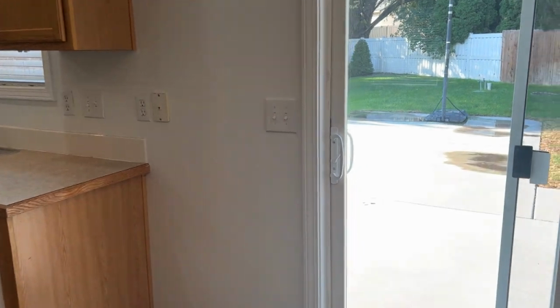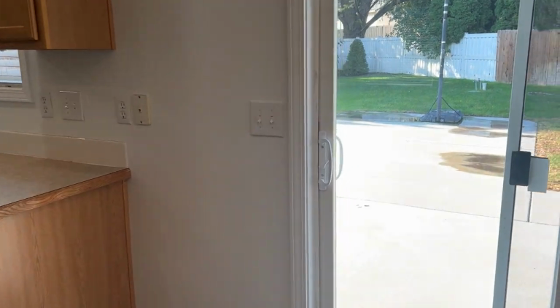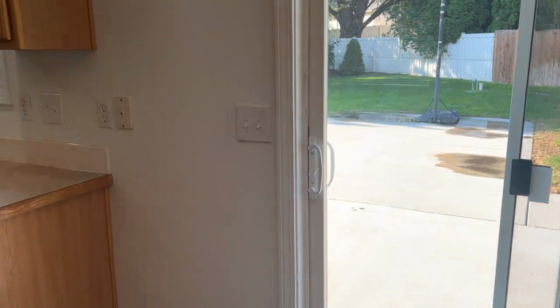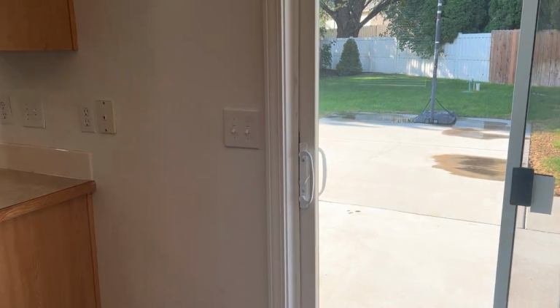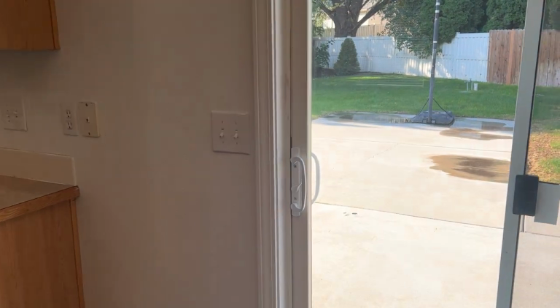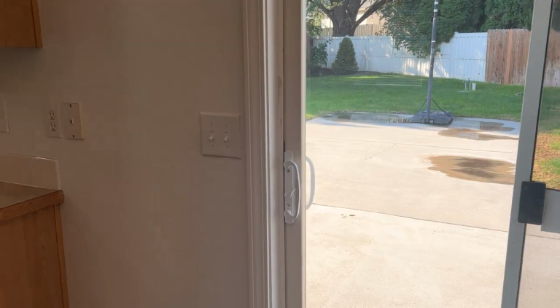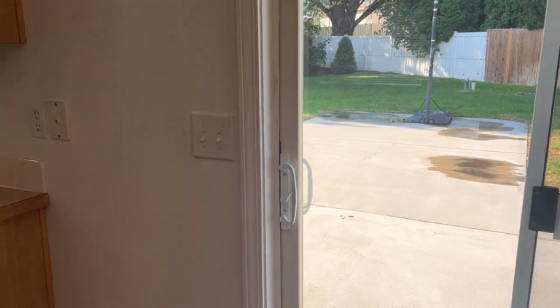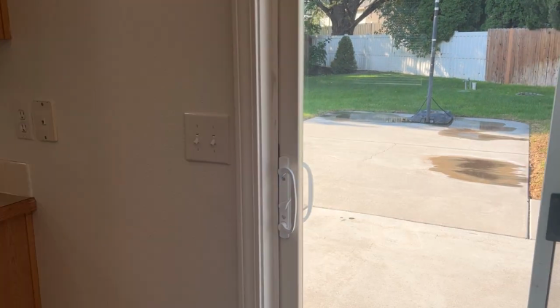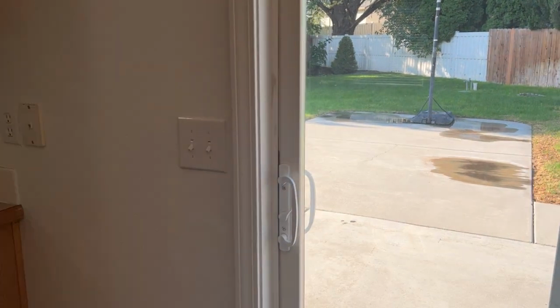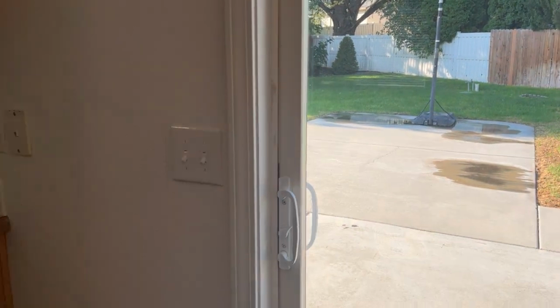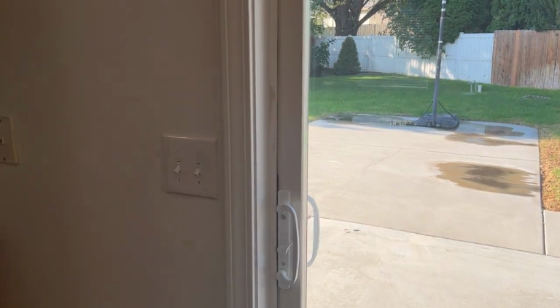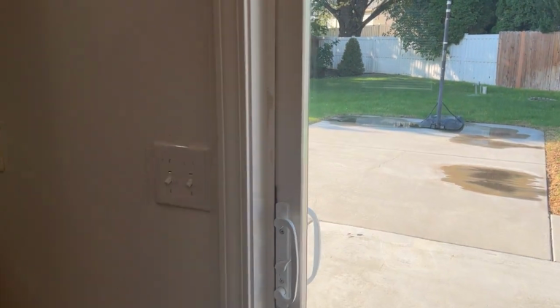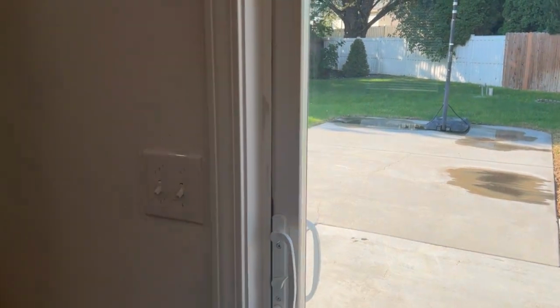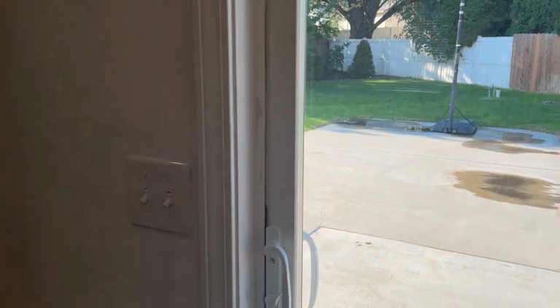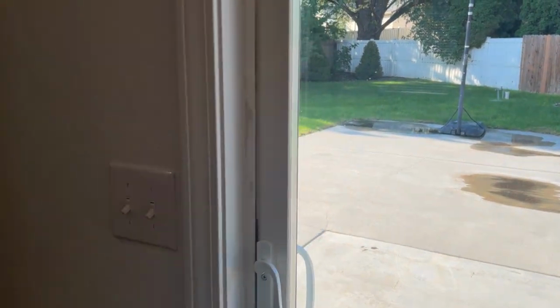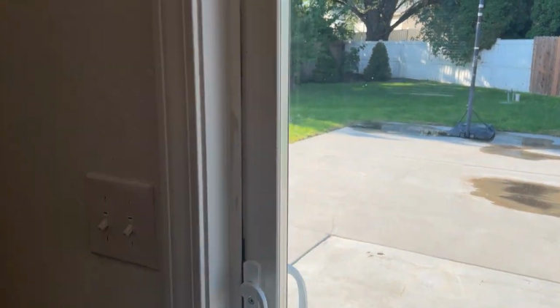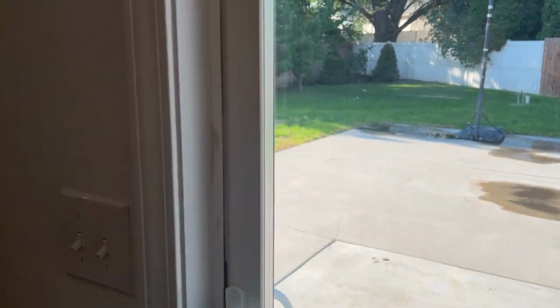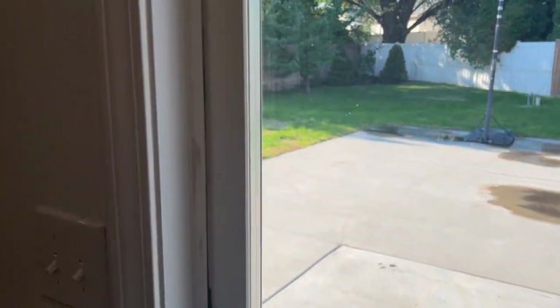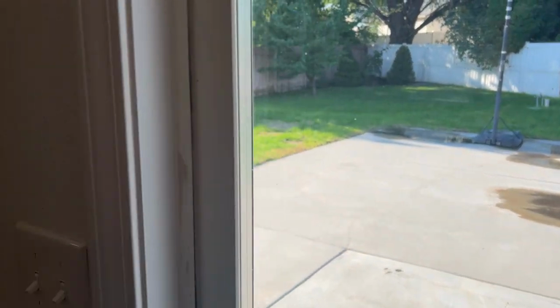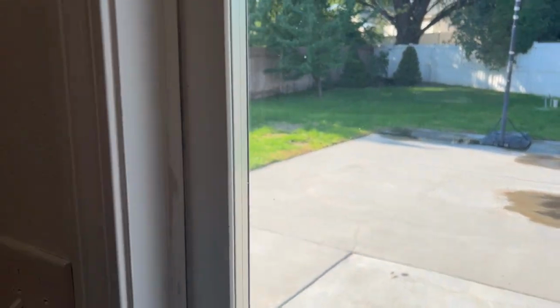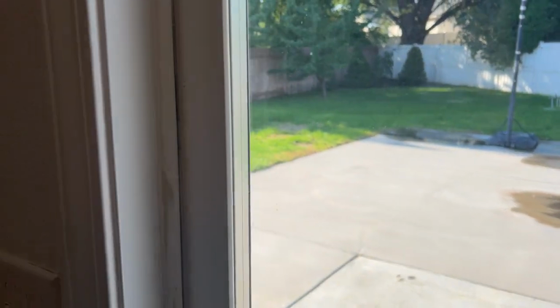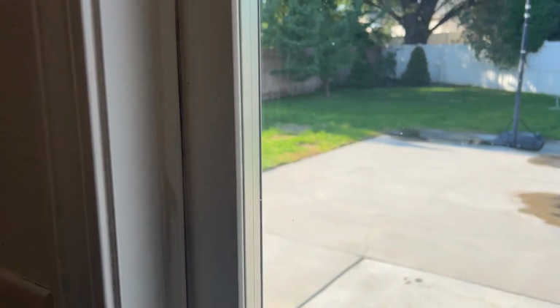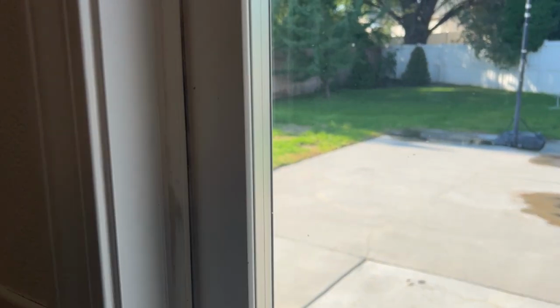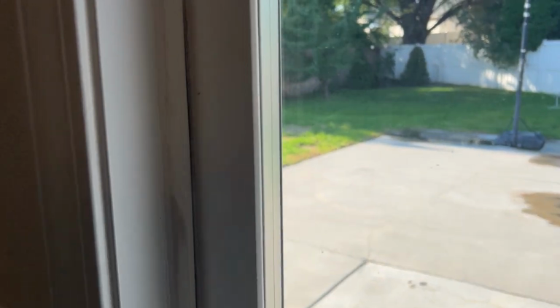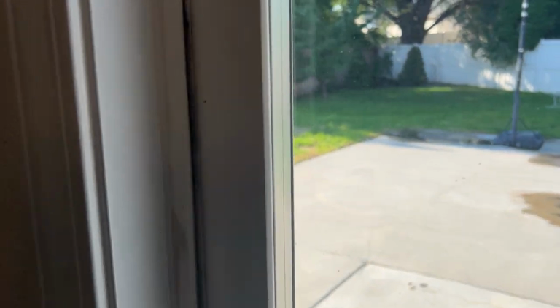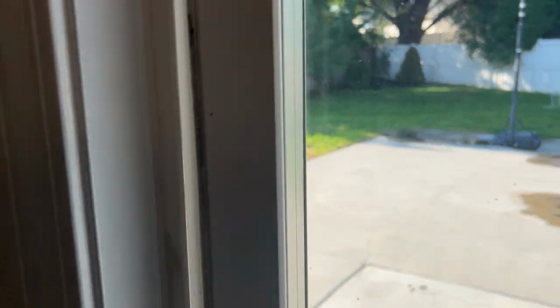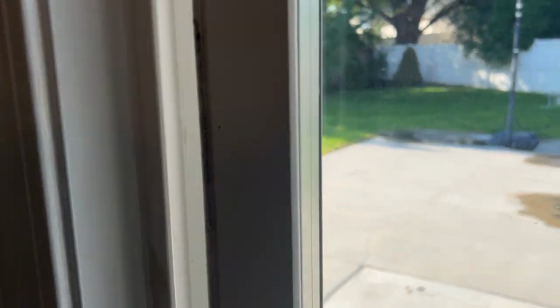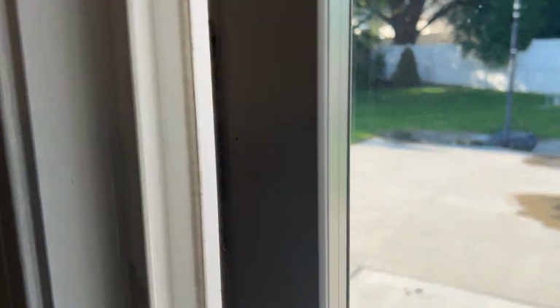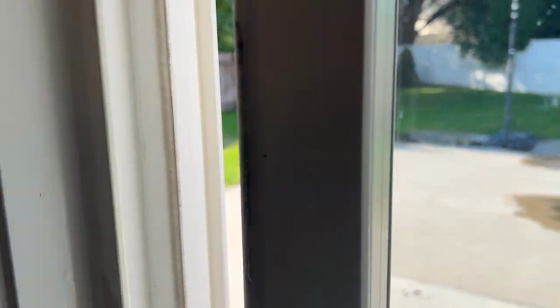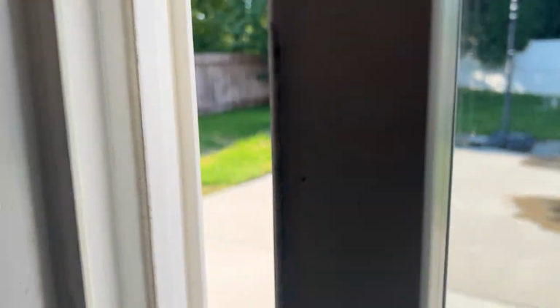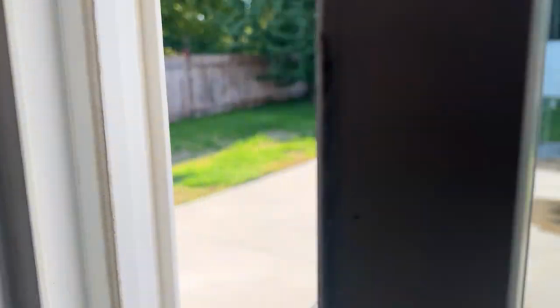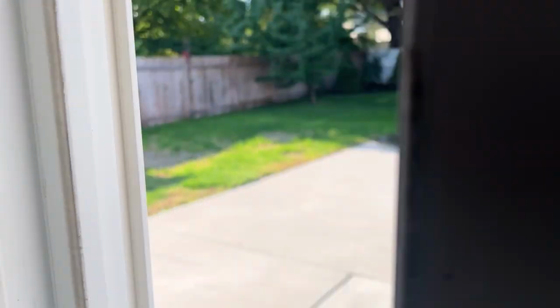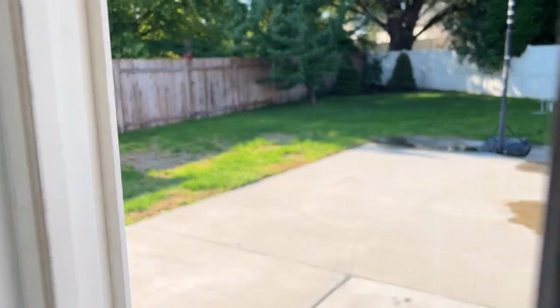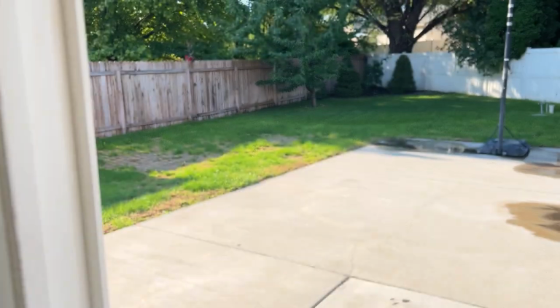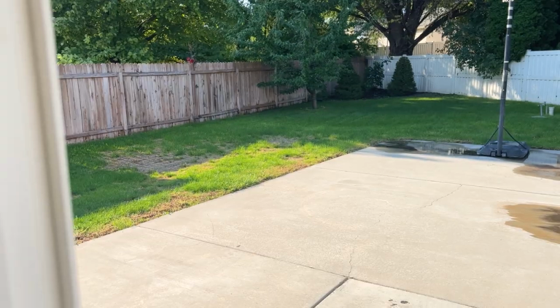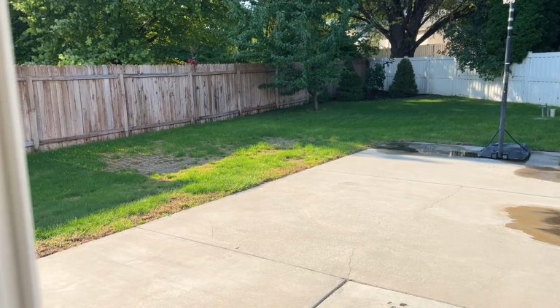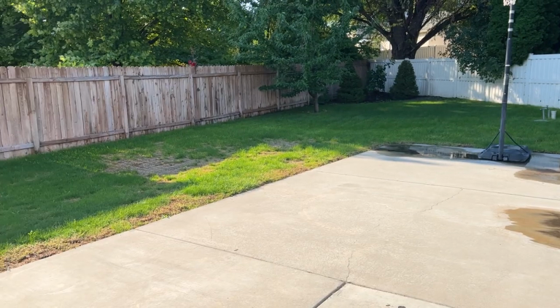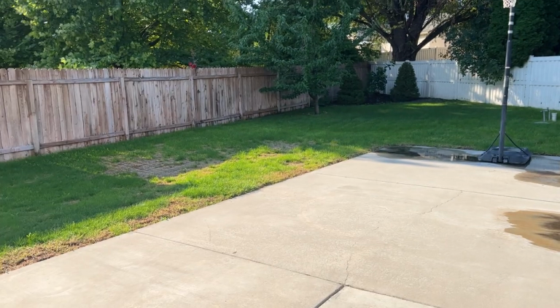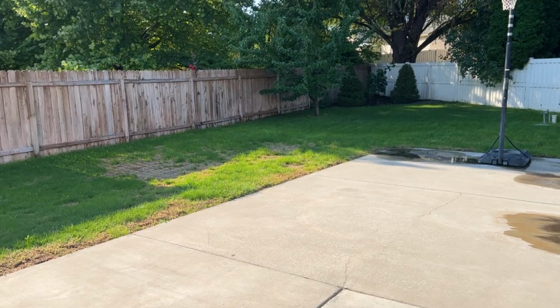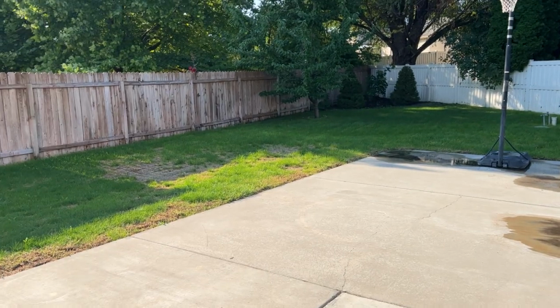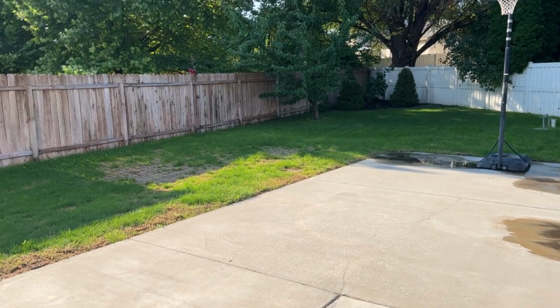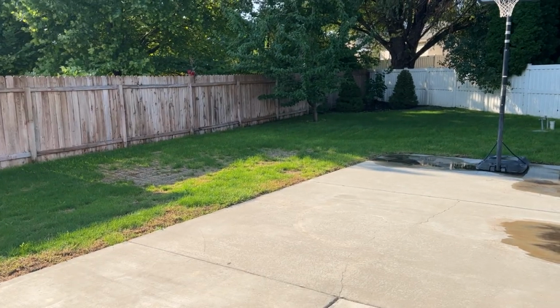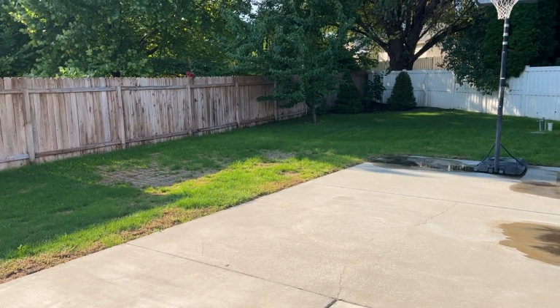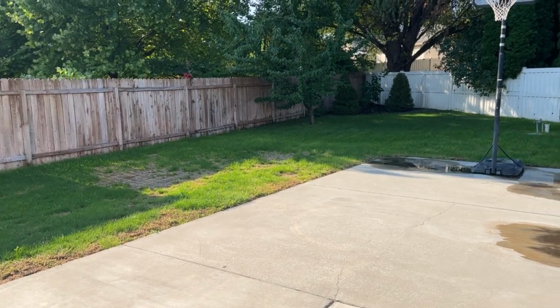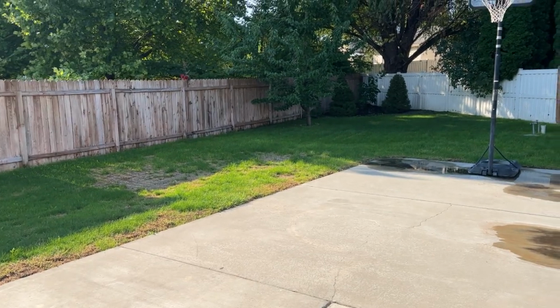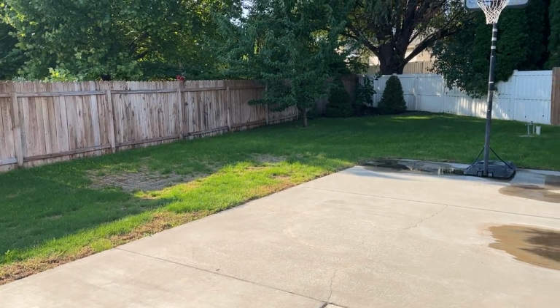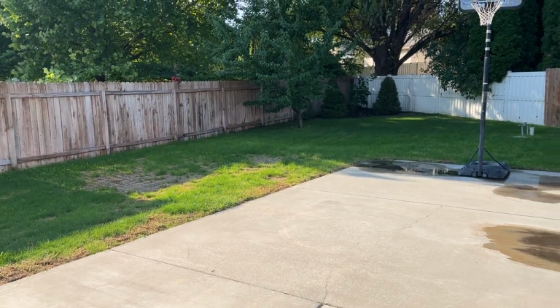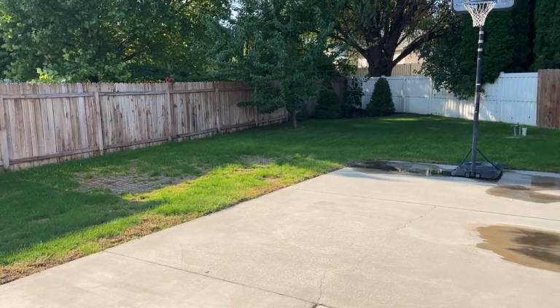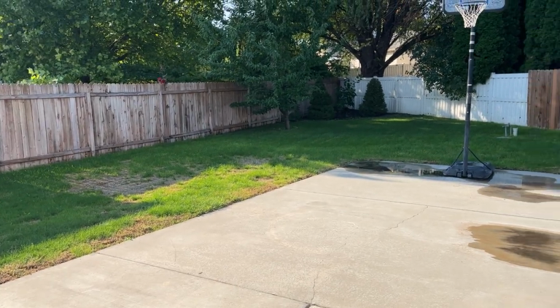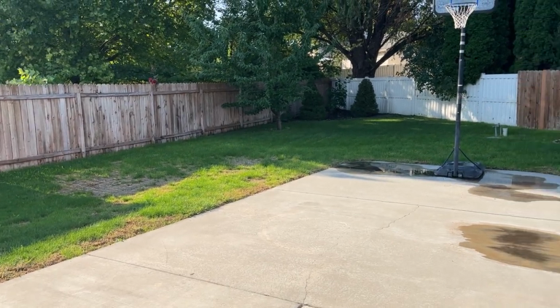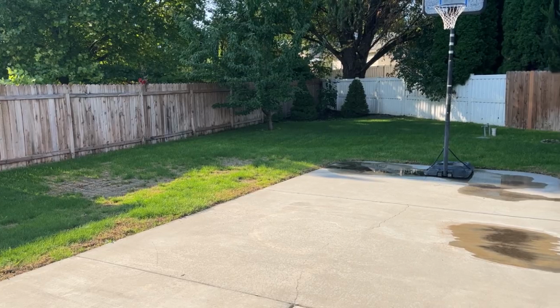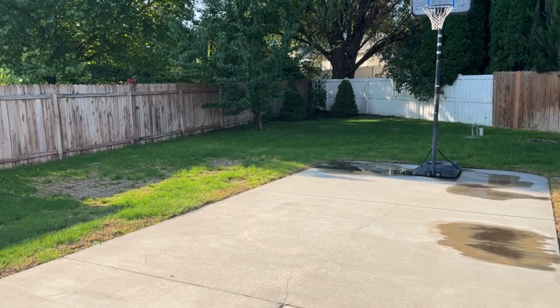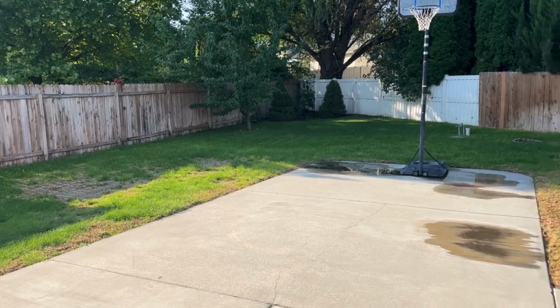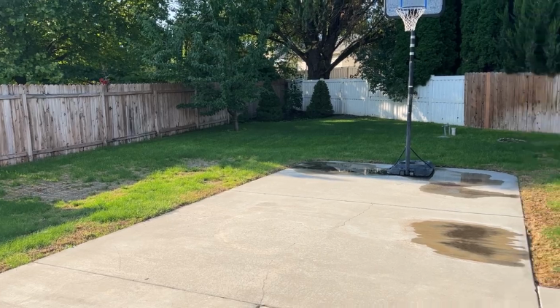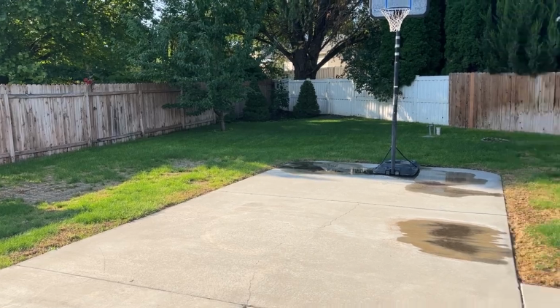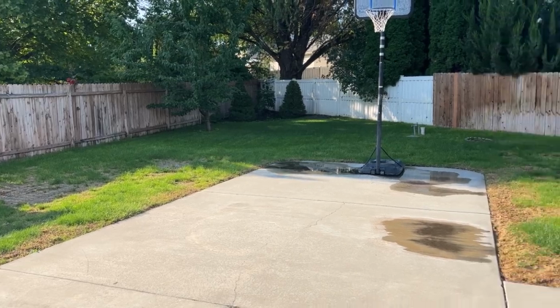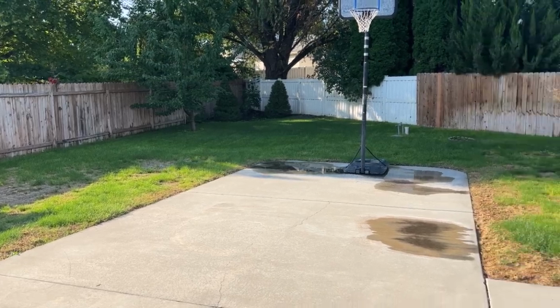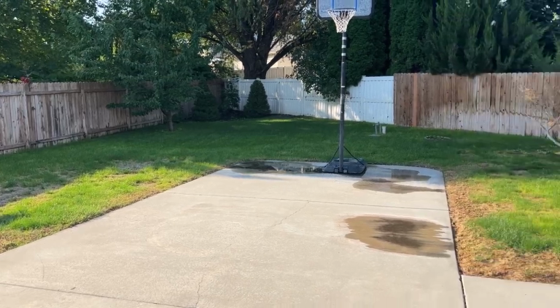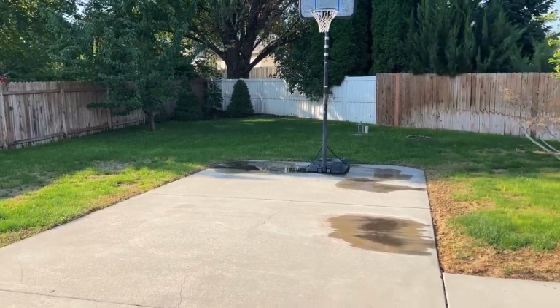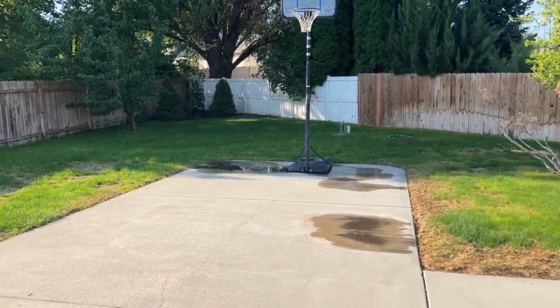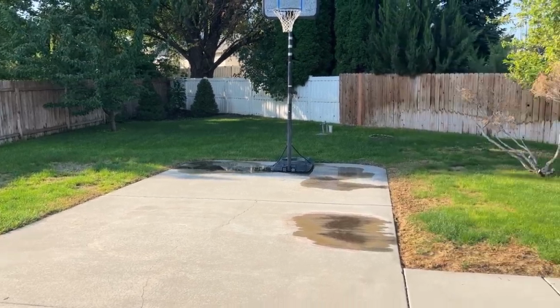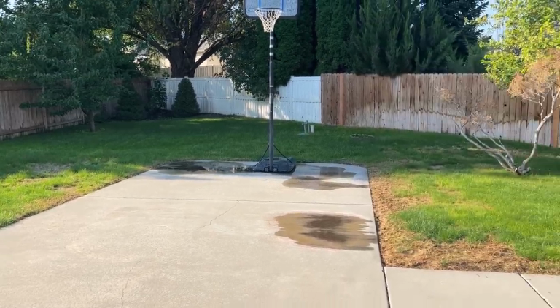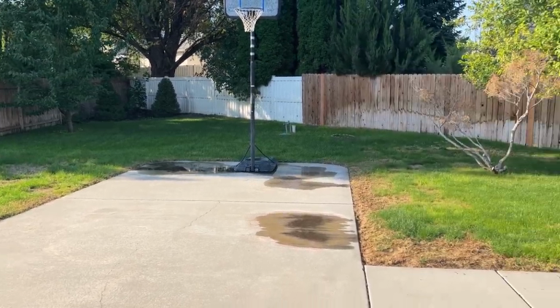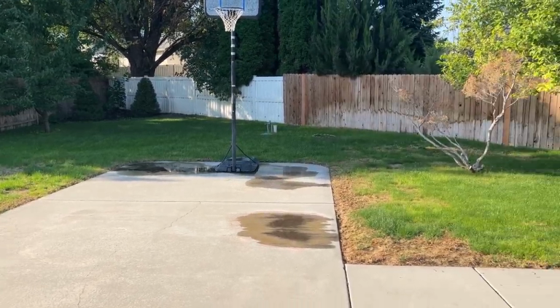I'll show you the outside real quick. Nice big backyard.